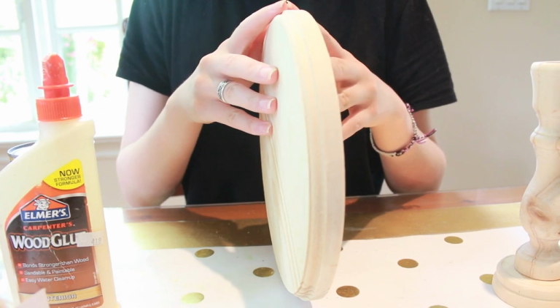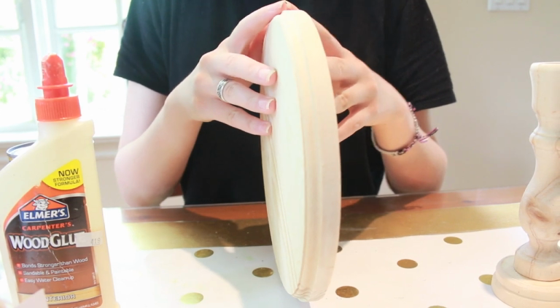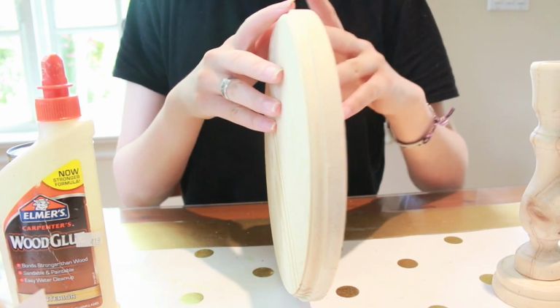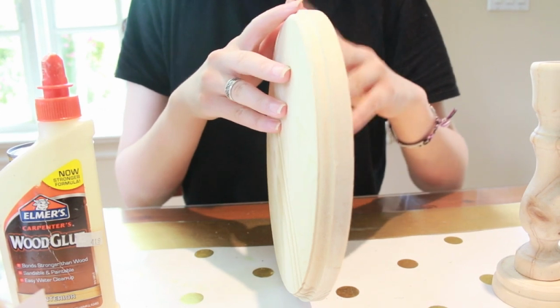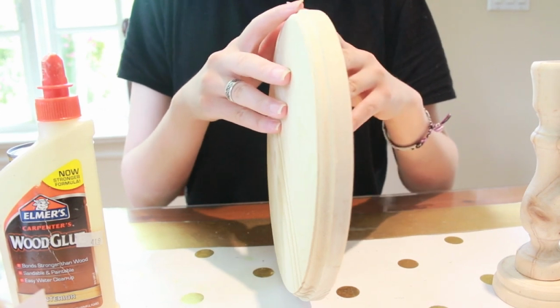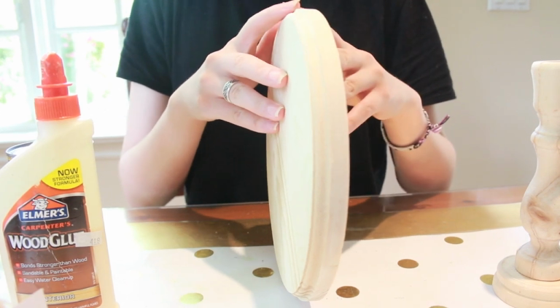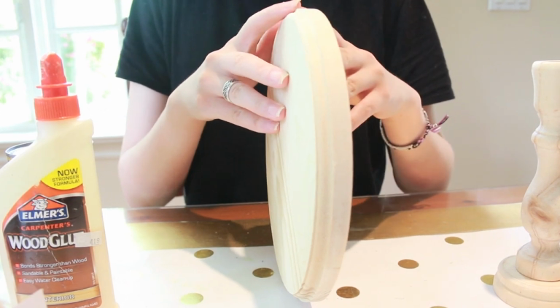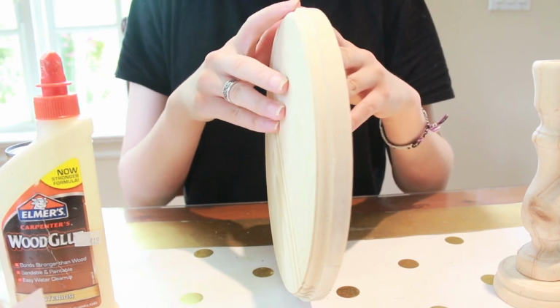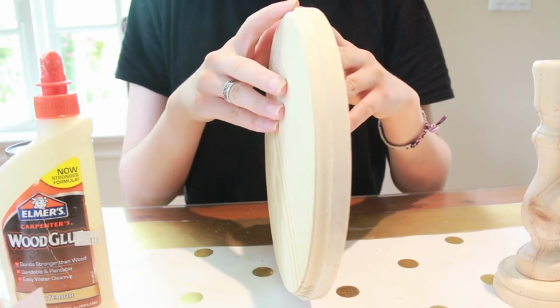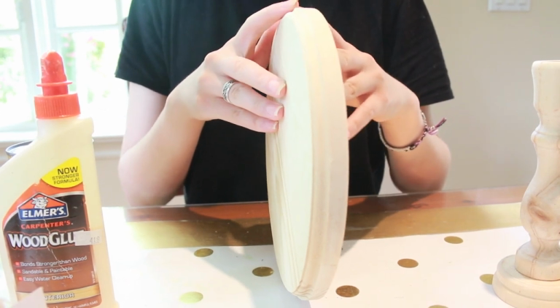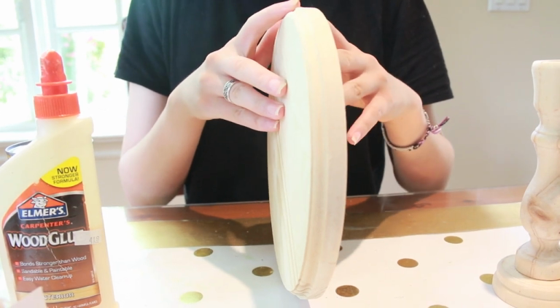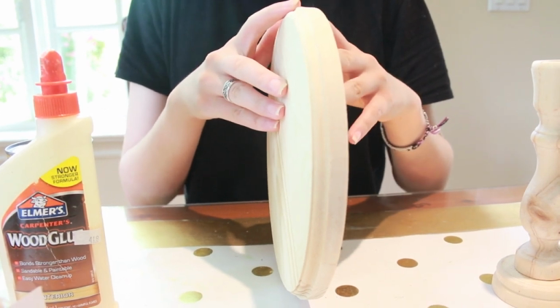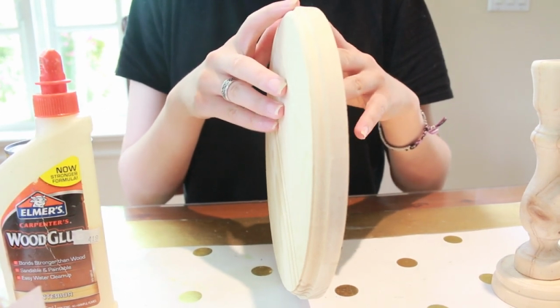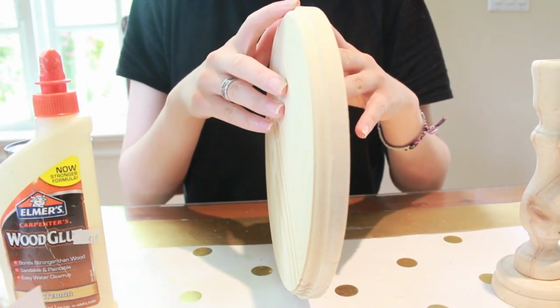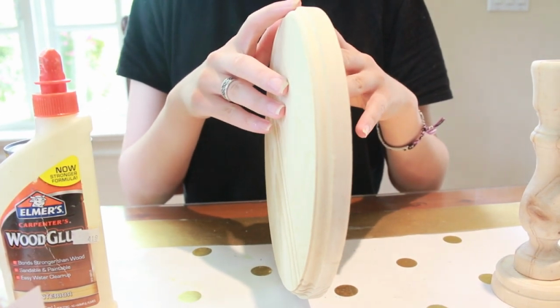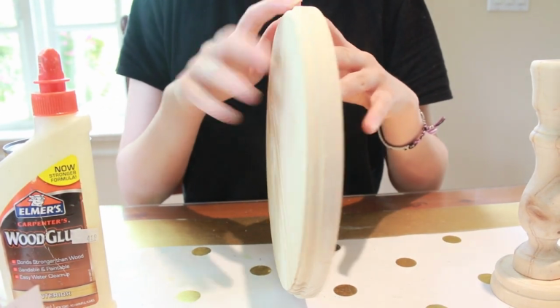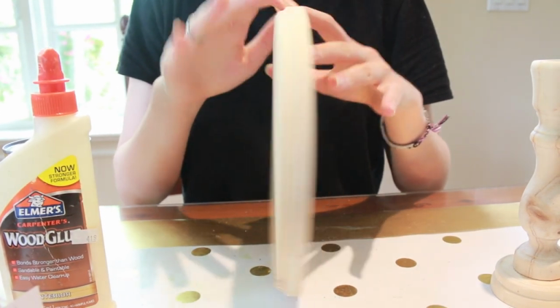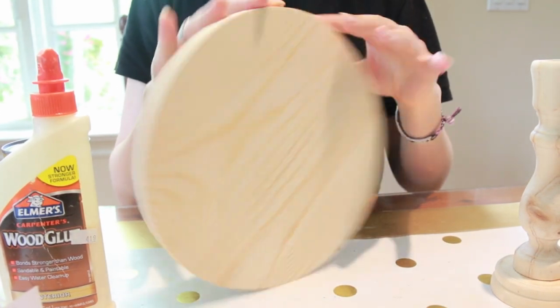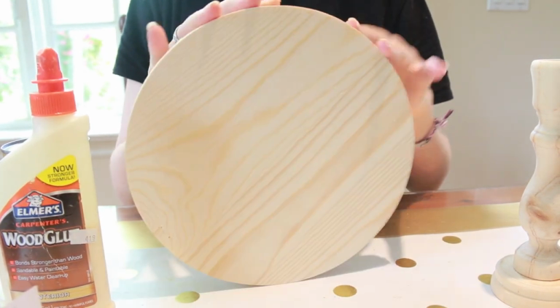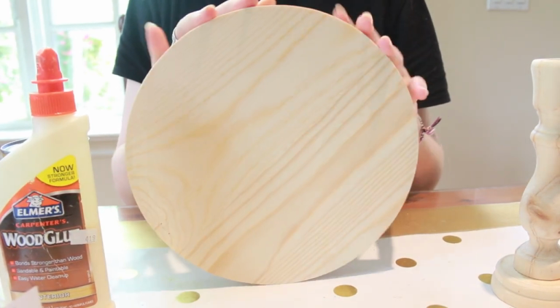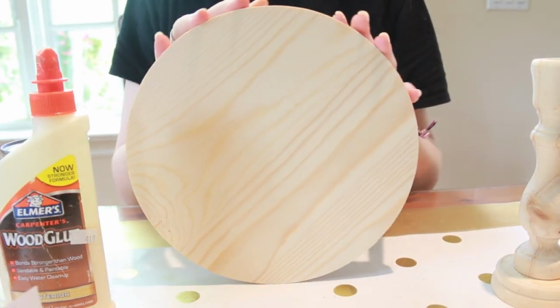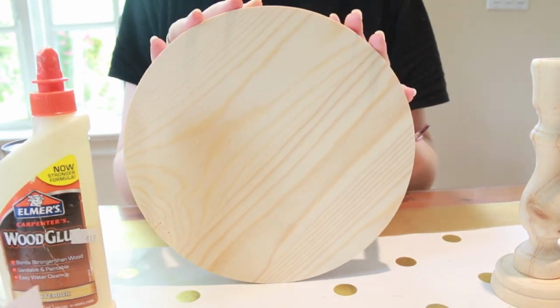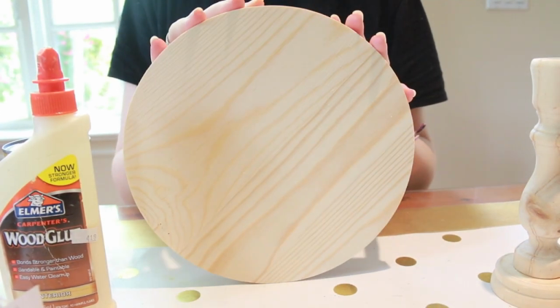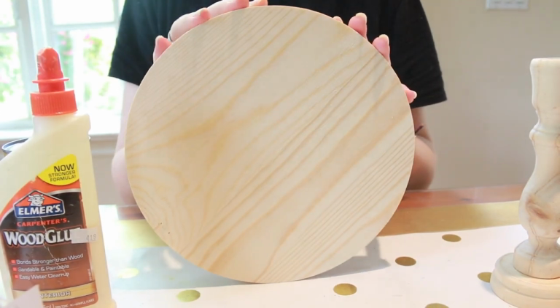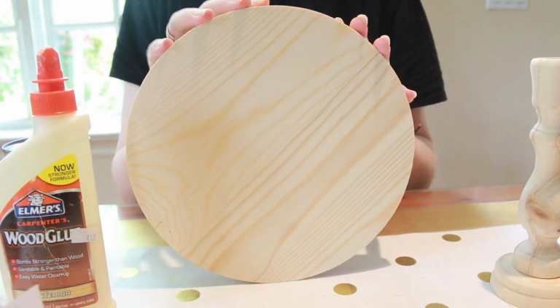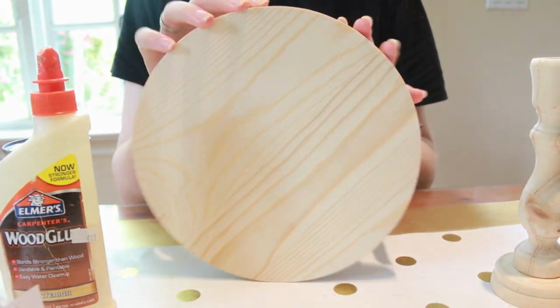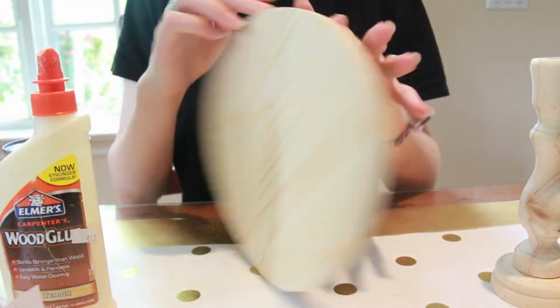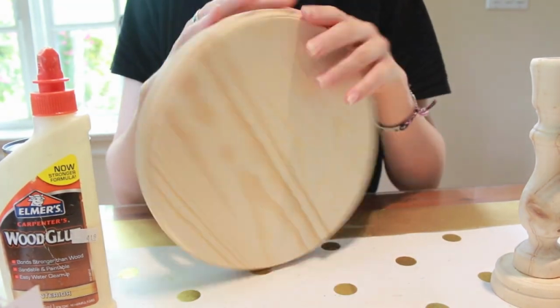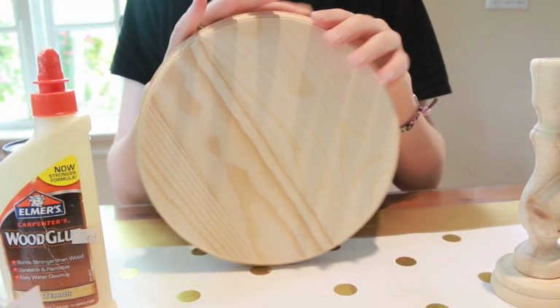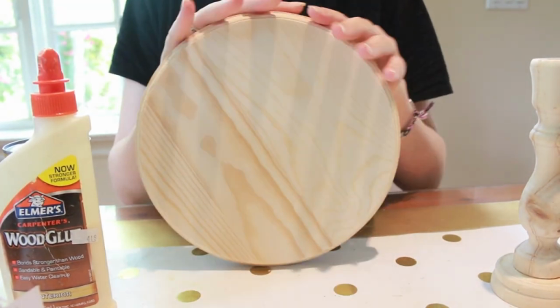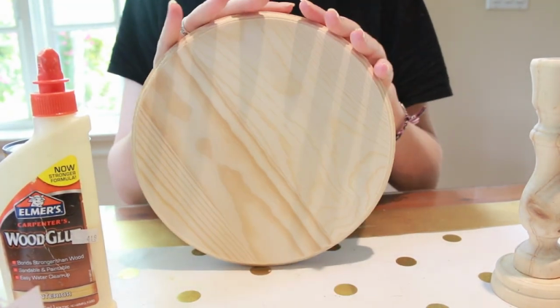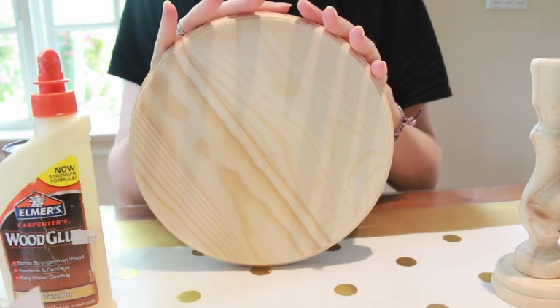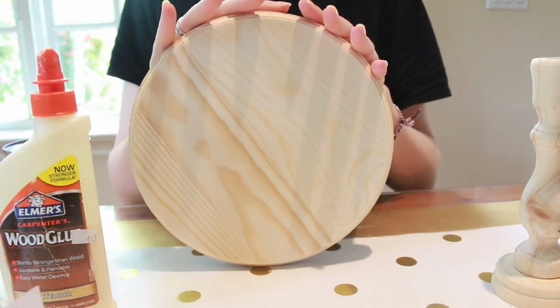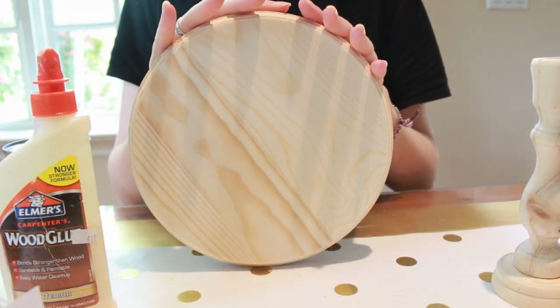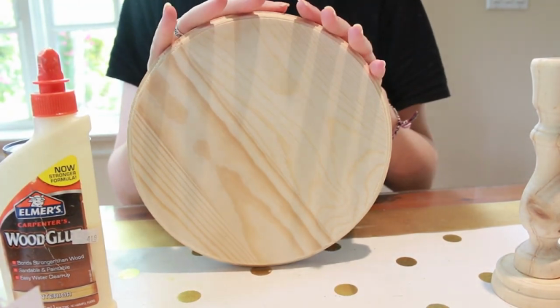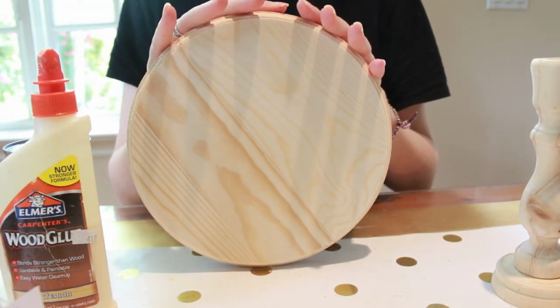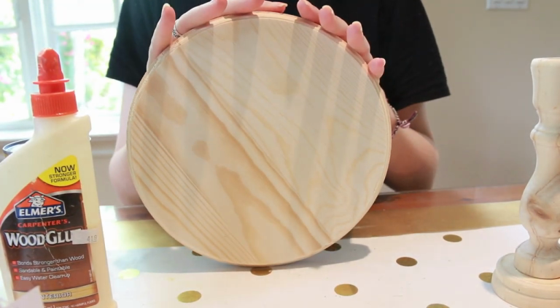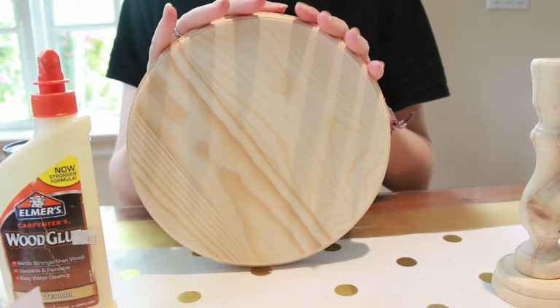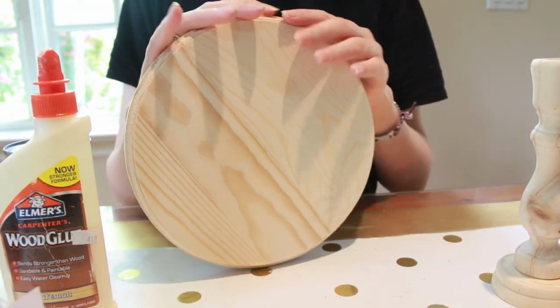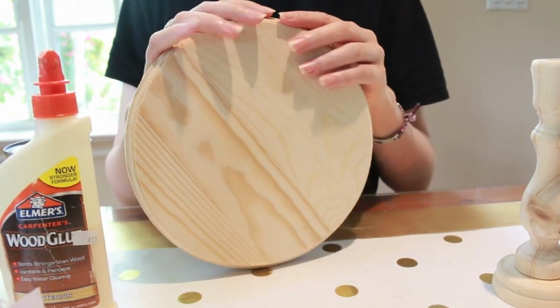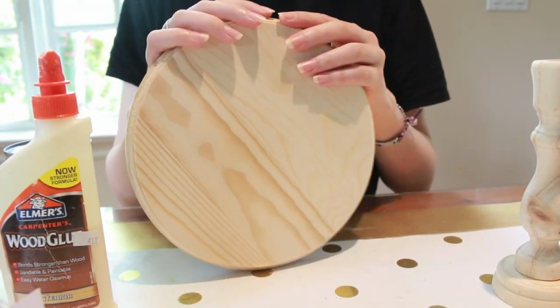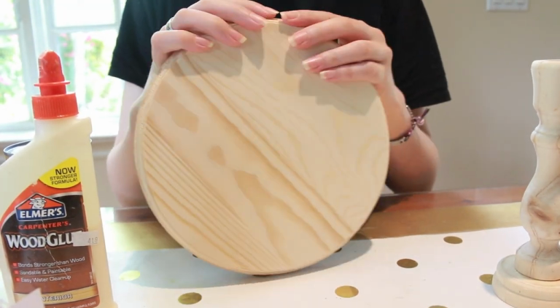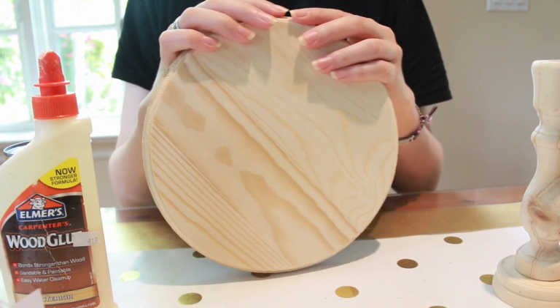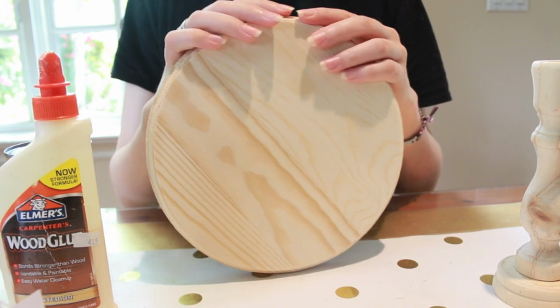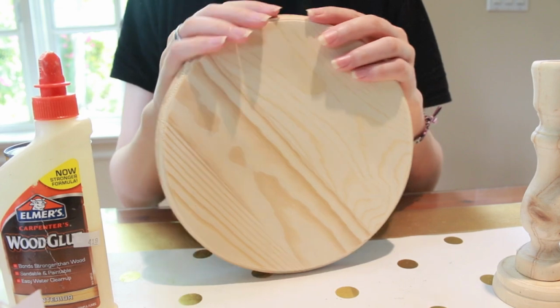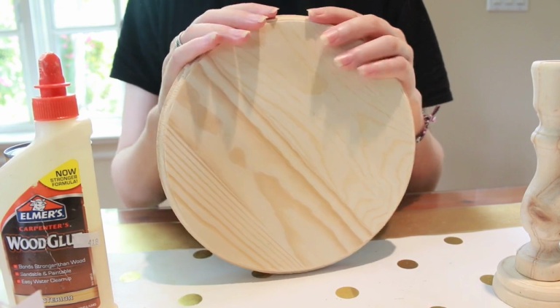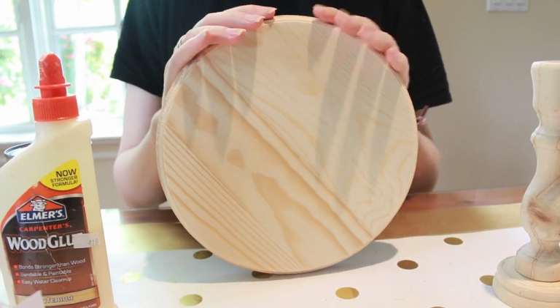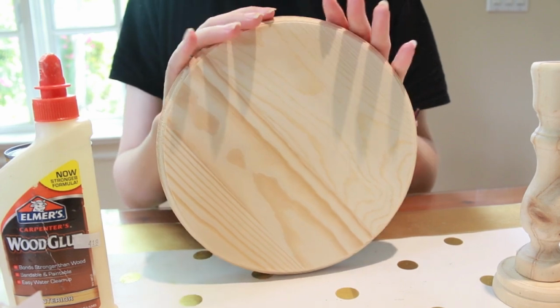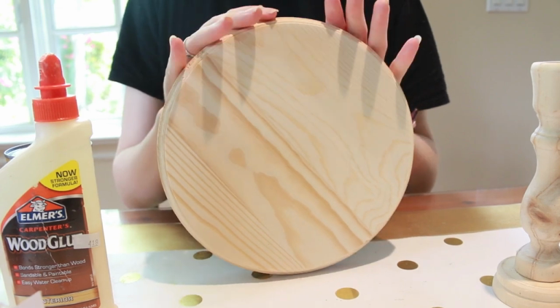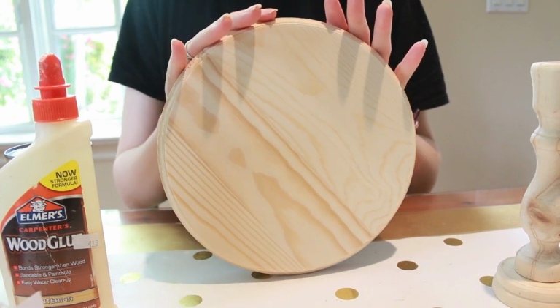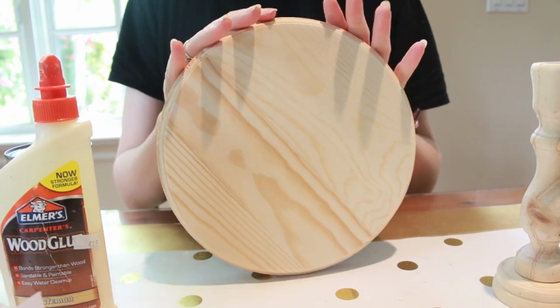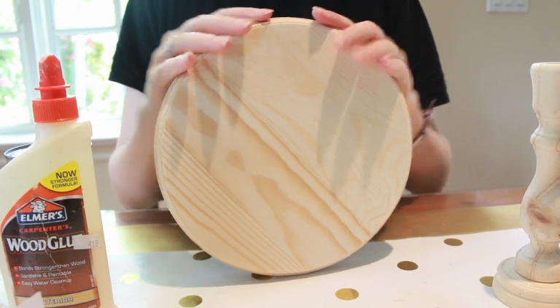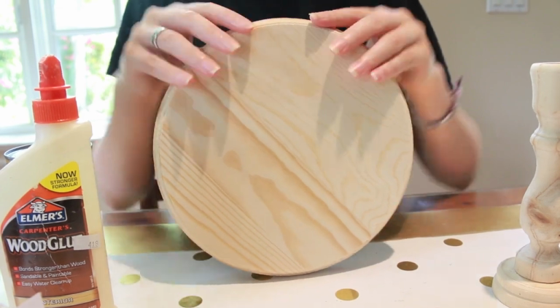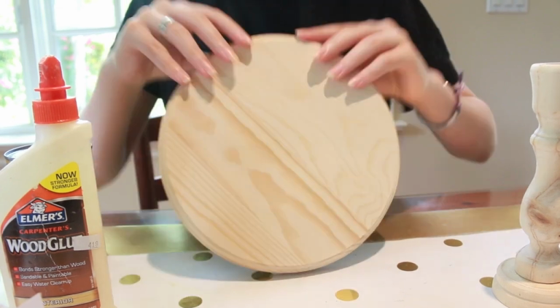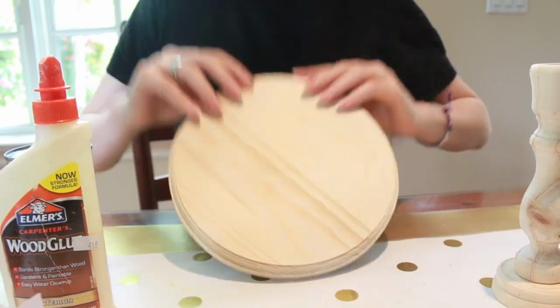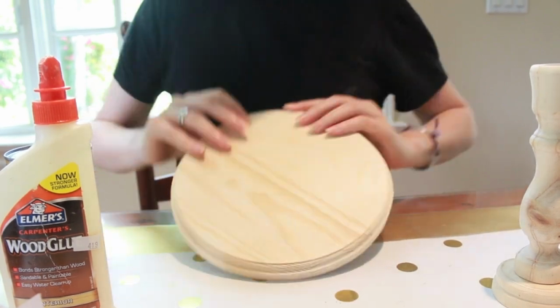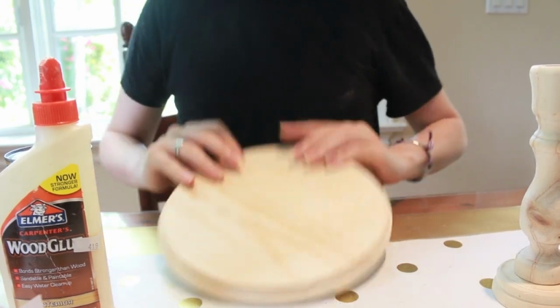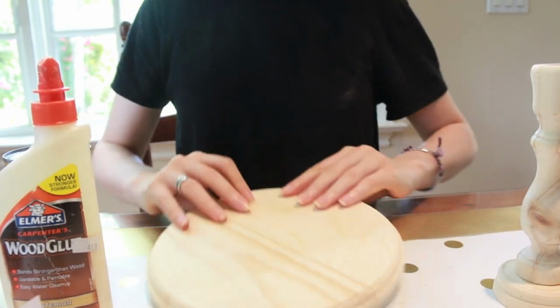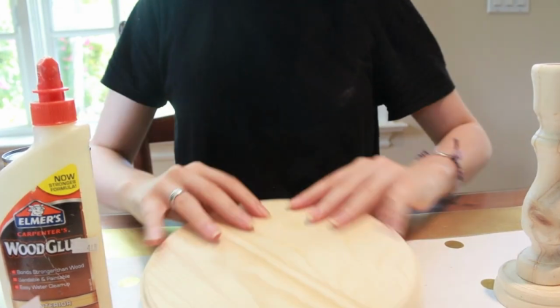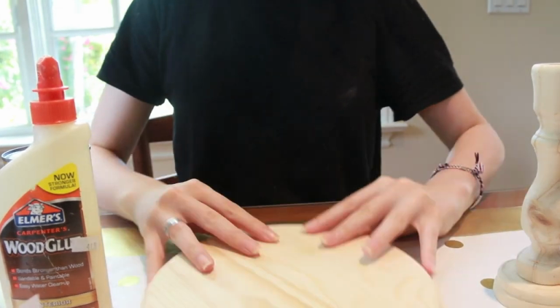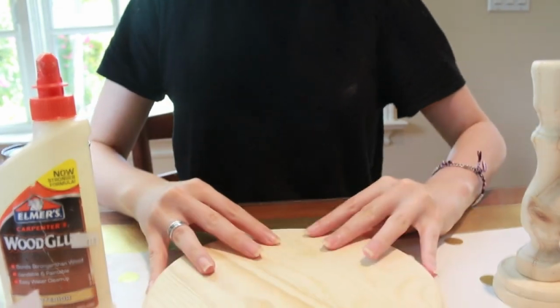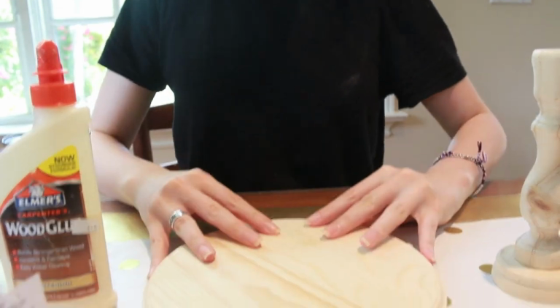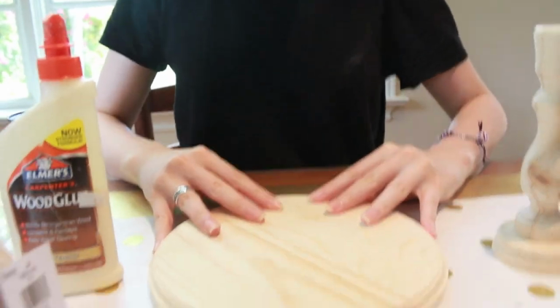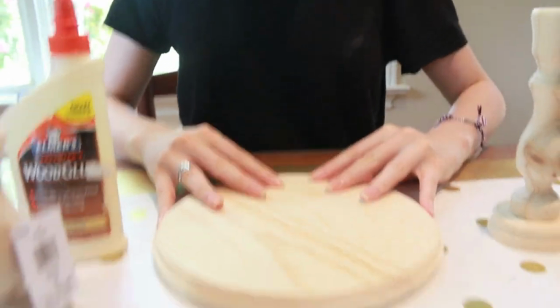The plaque for the table has a beveled edge, a large side, and a small side. The small side will be the bottom, so it's the side we'll be gluing on.